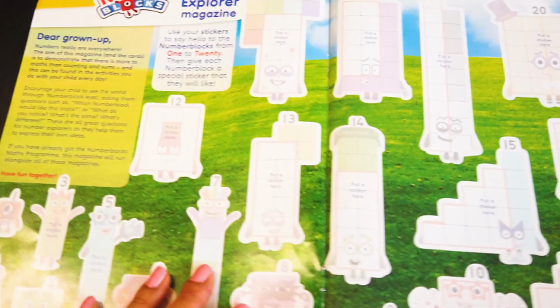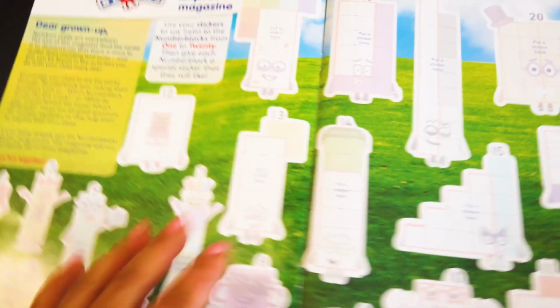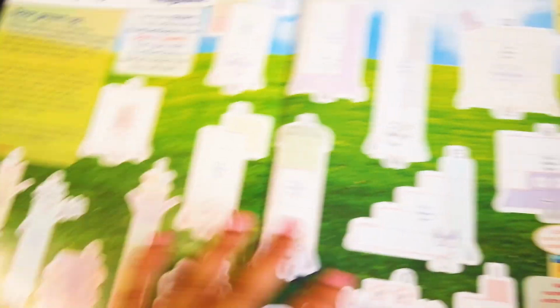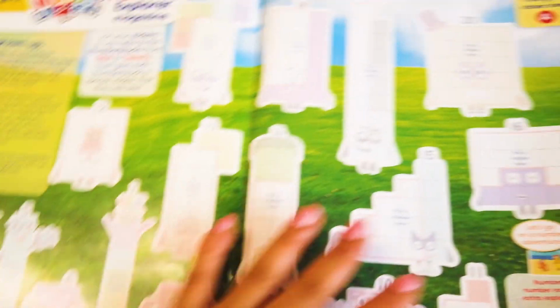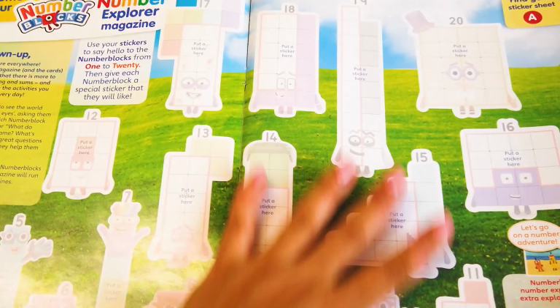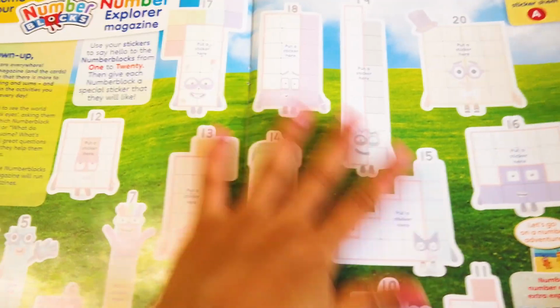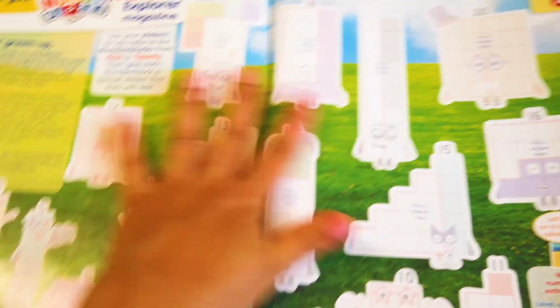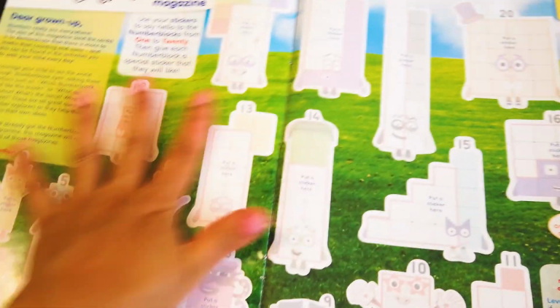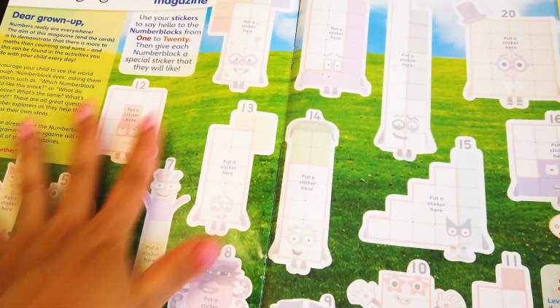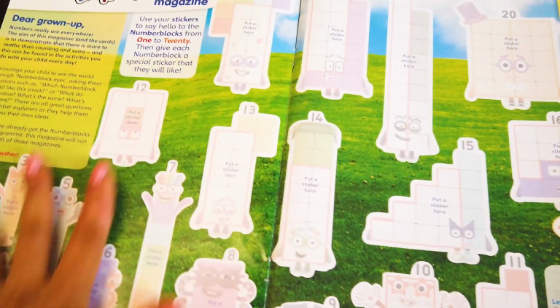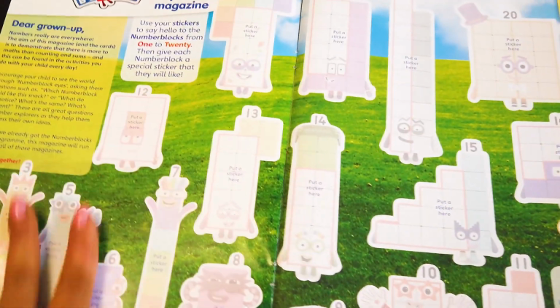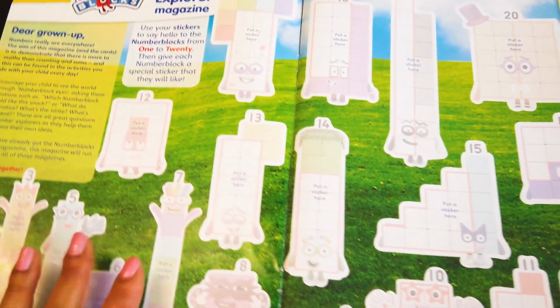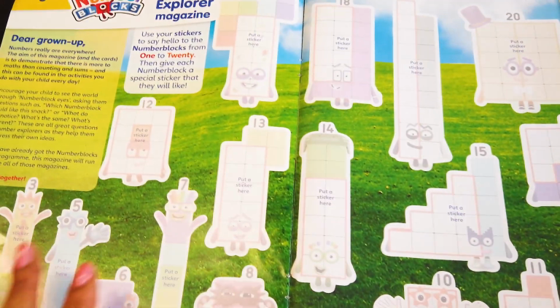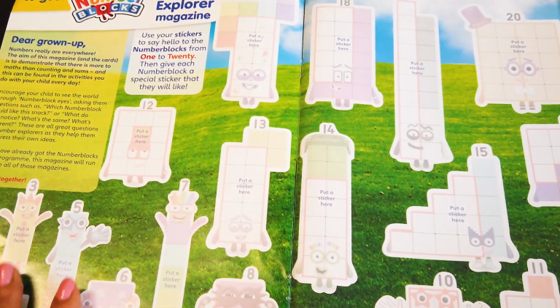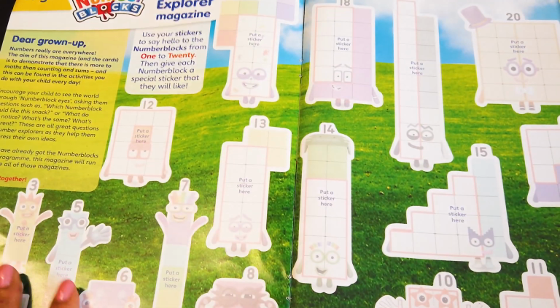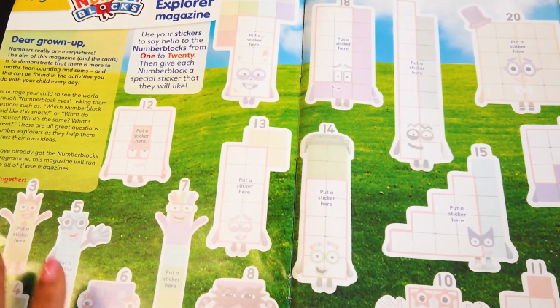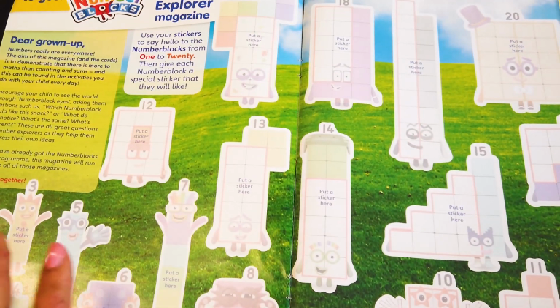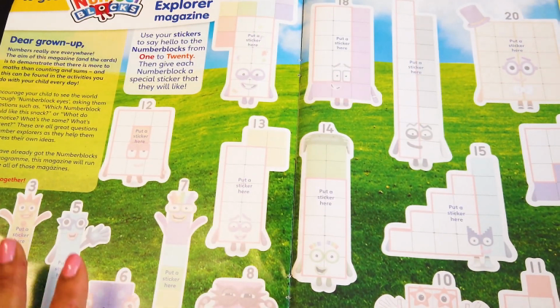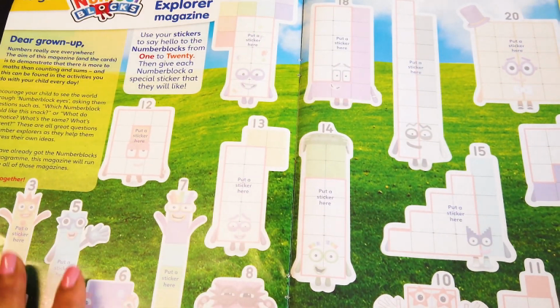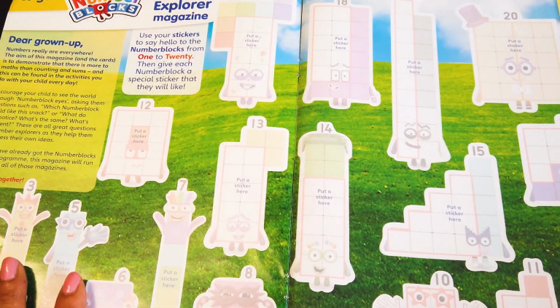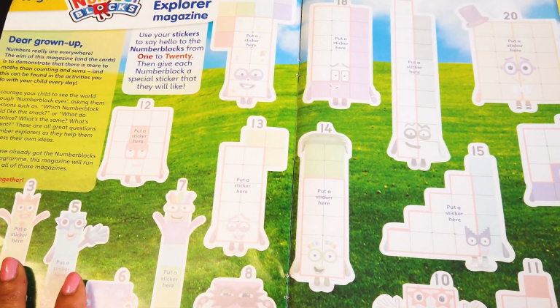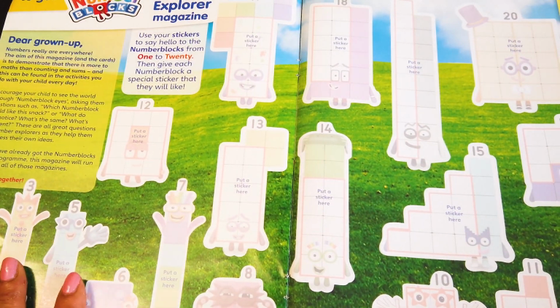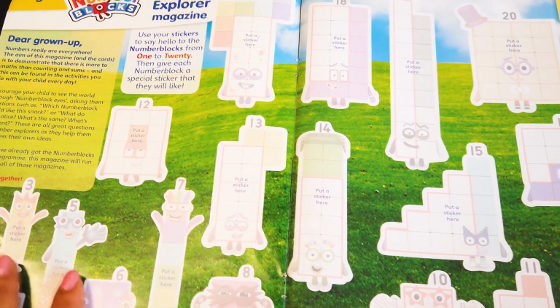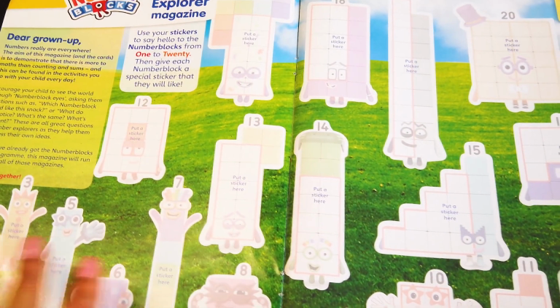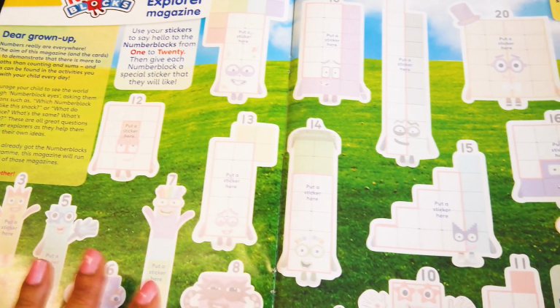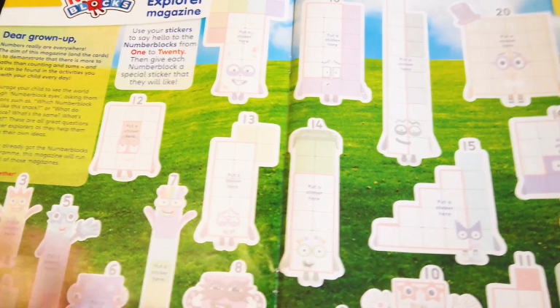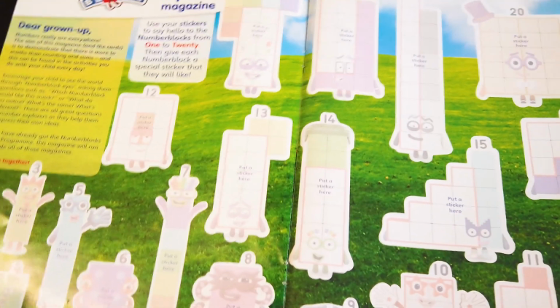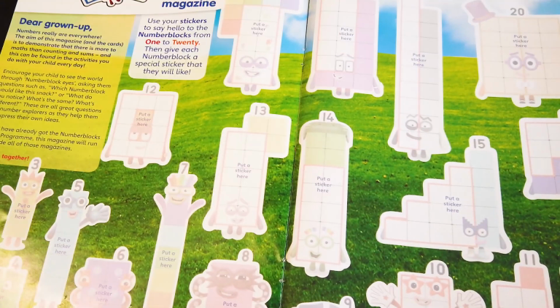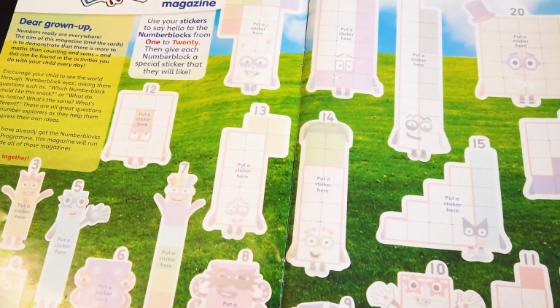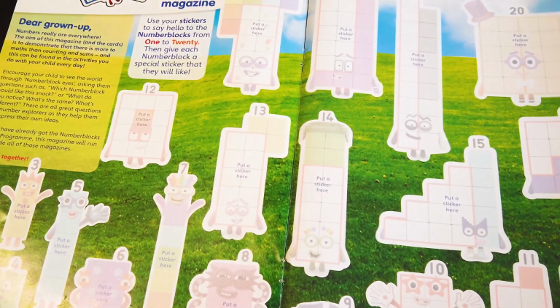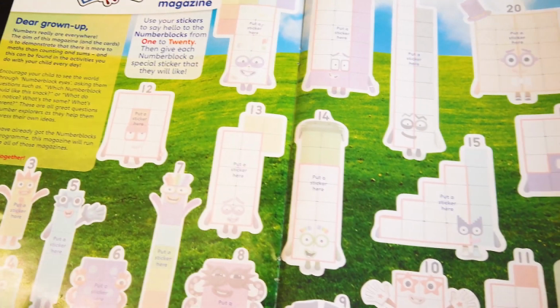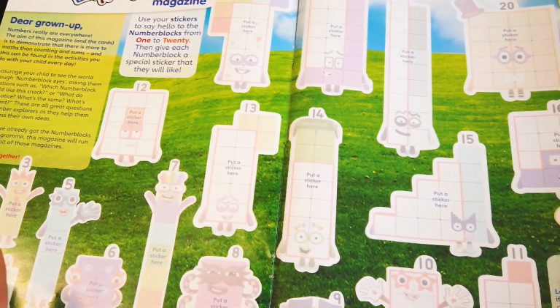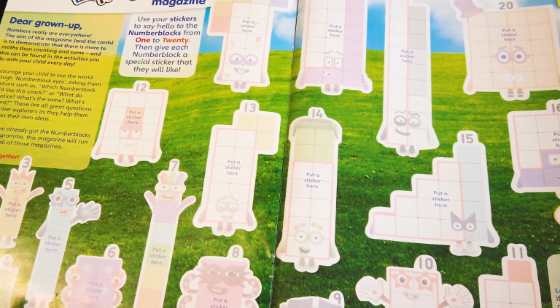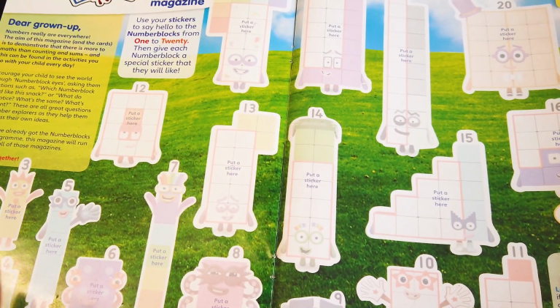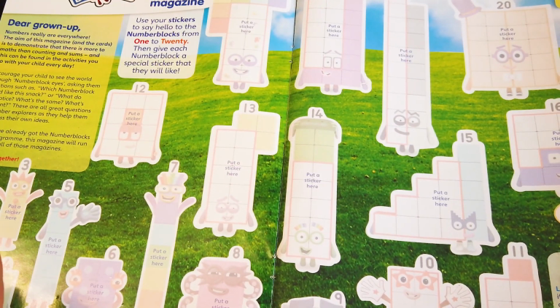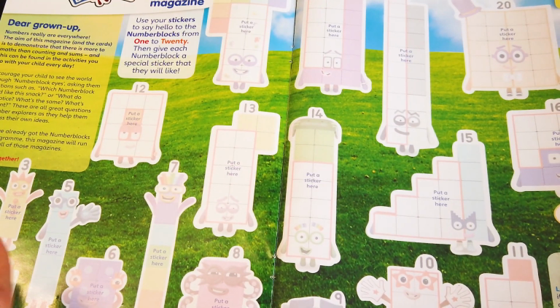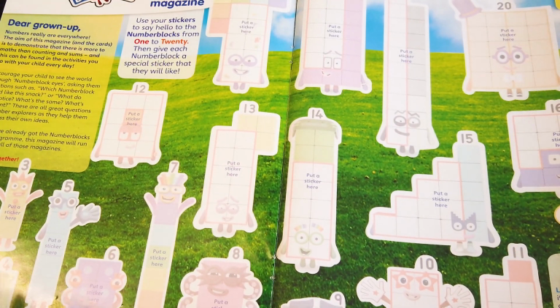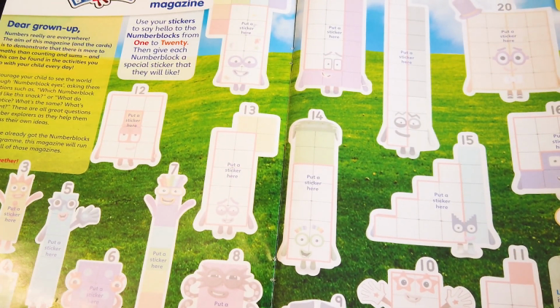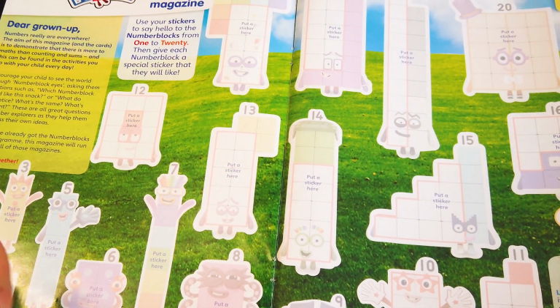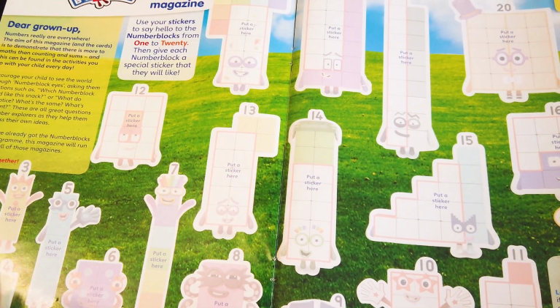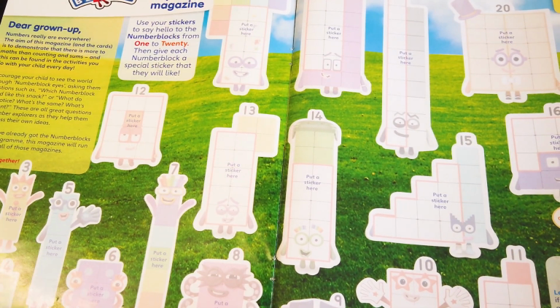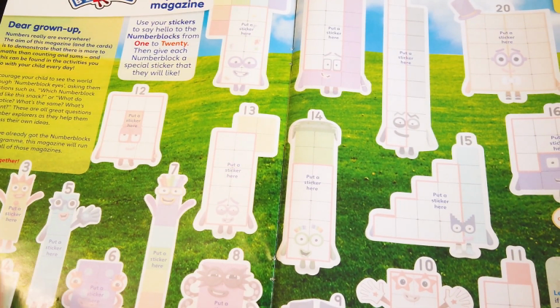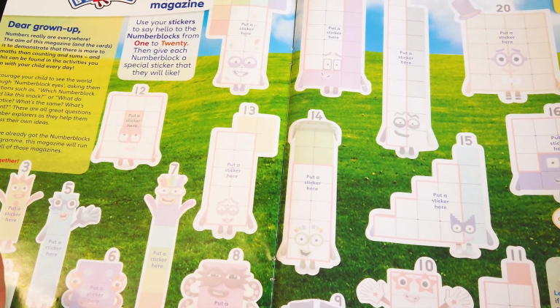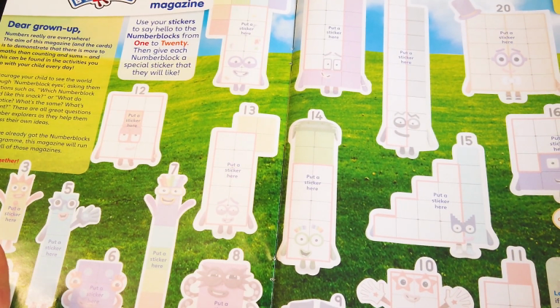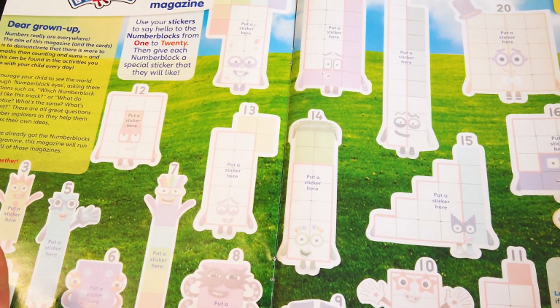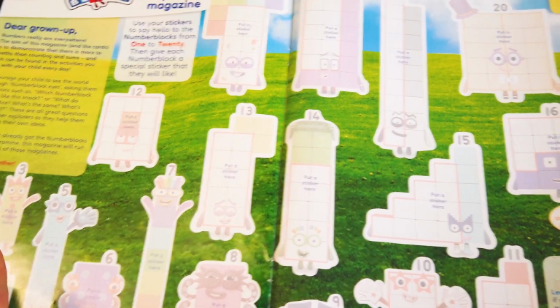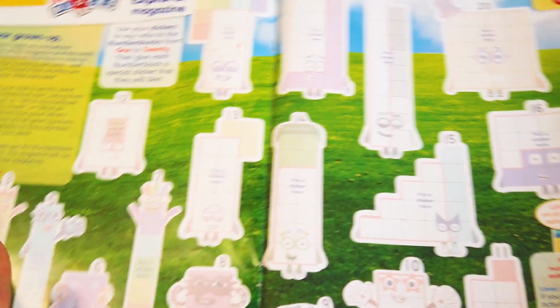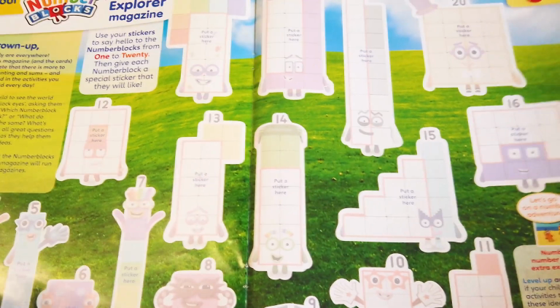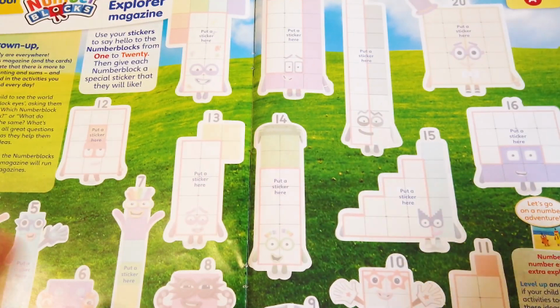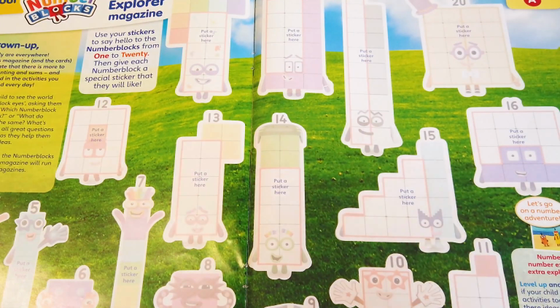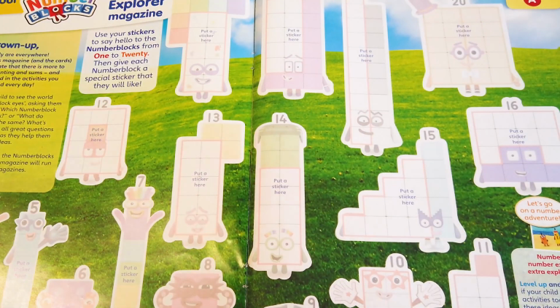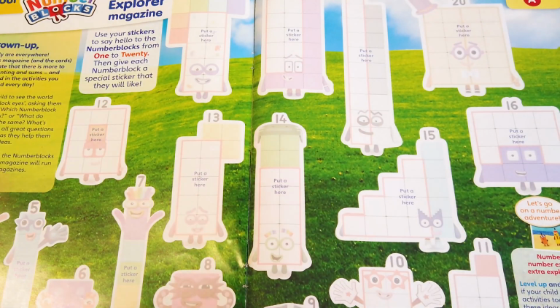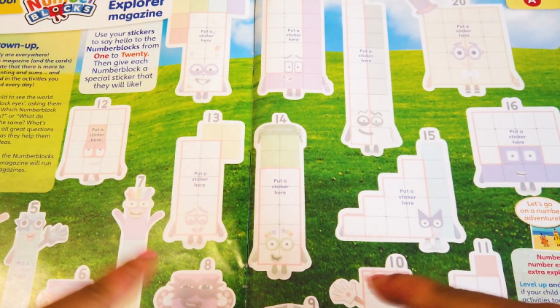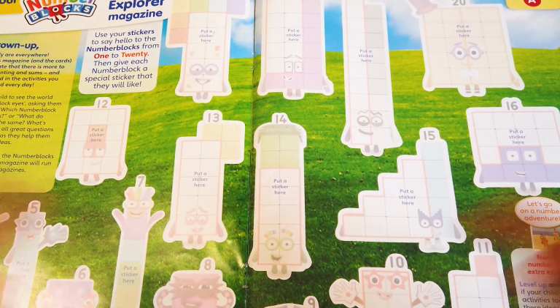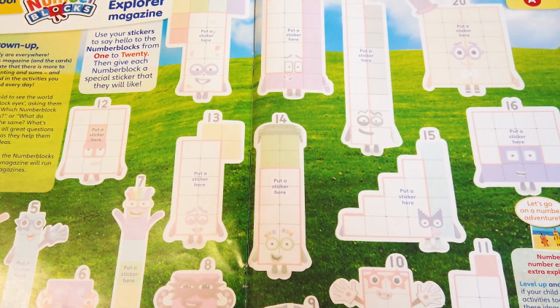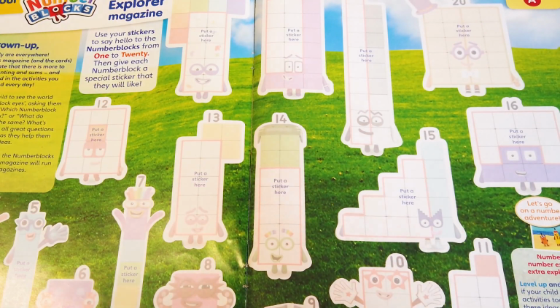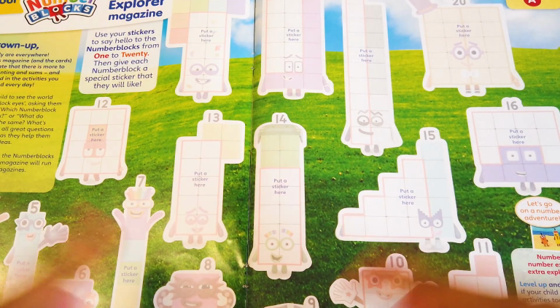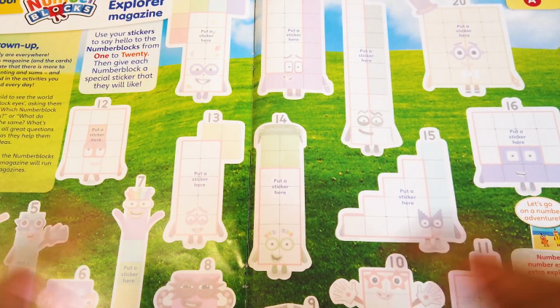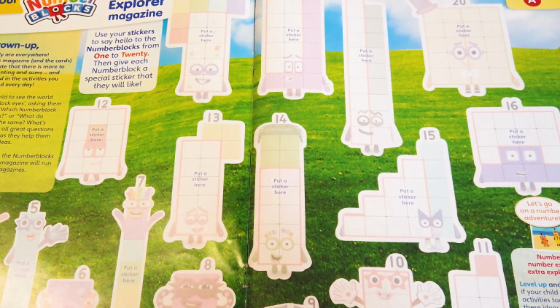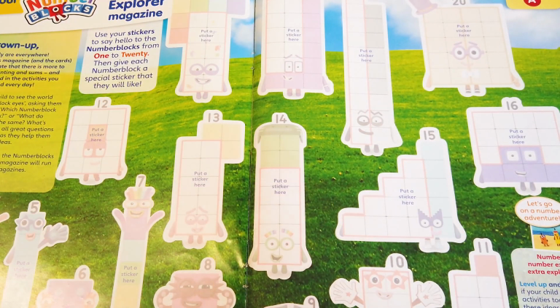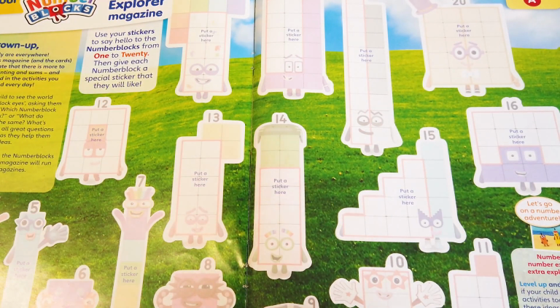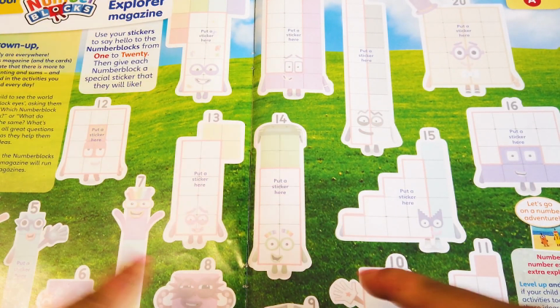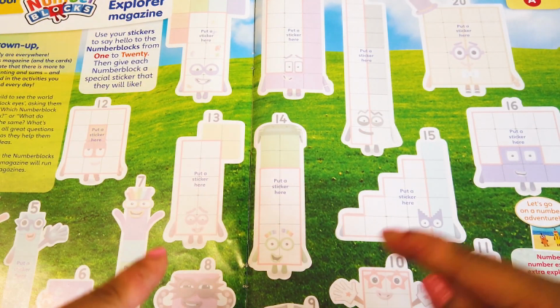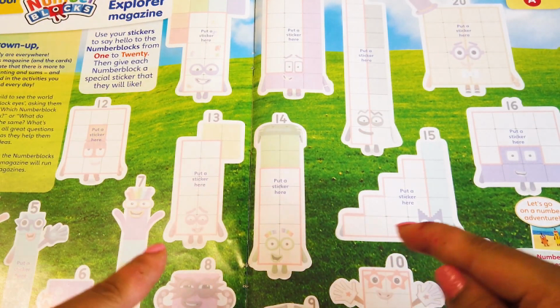On this page, we can use our stickers to say hello to Numberblocks 1 to 20, which we are going to do today!